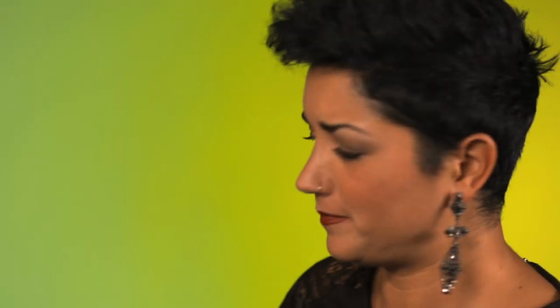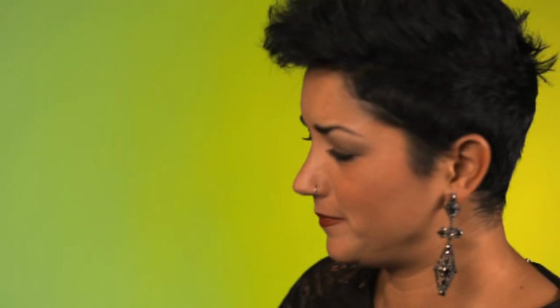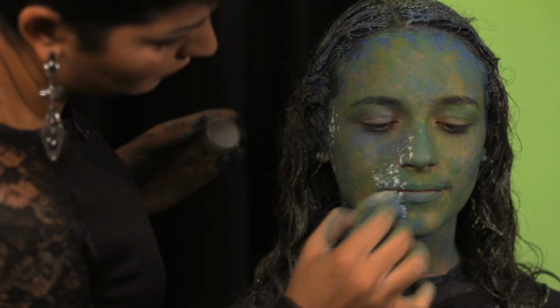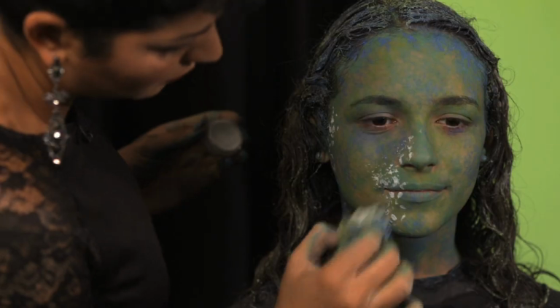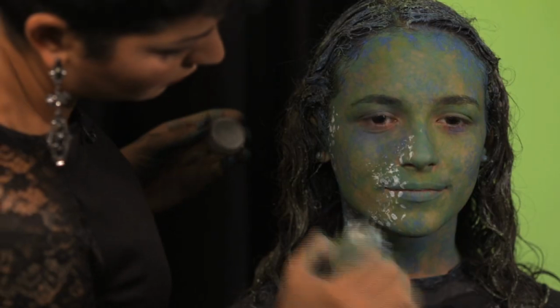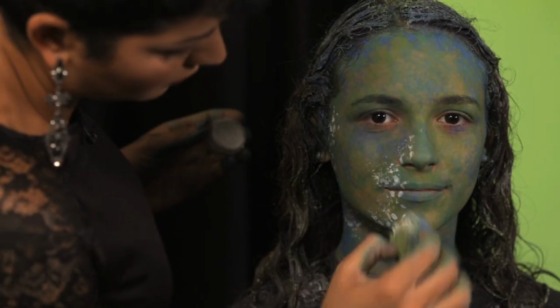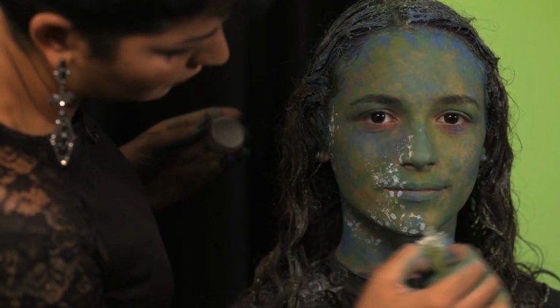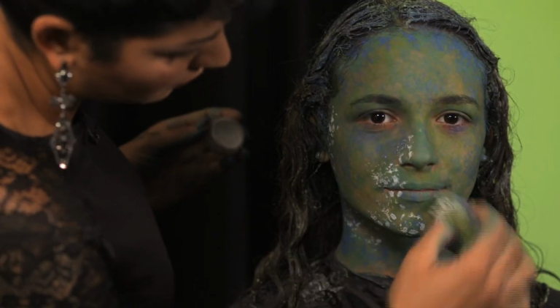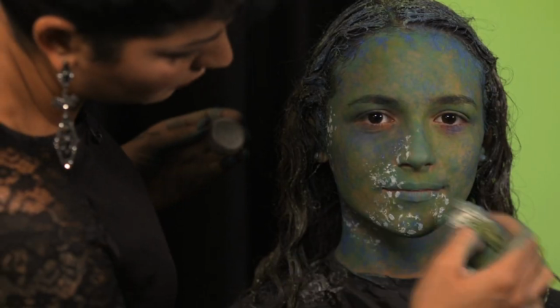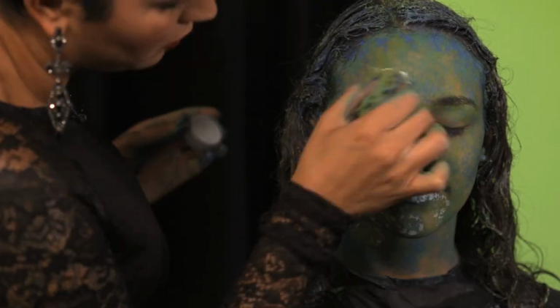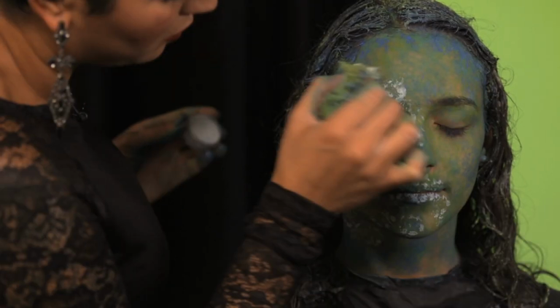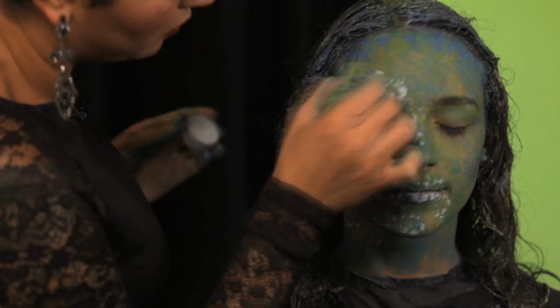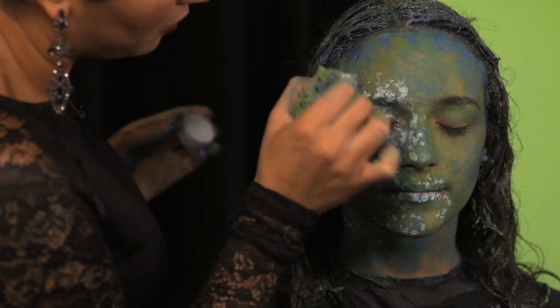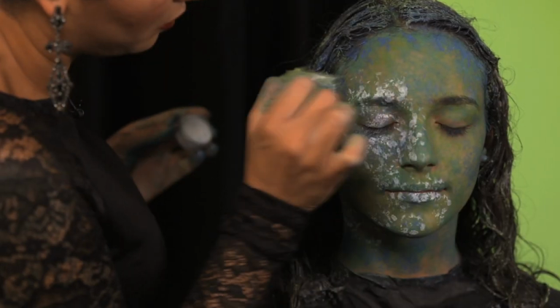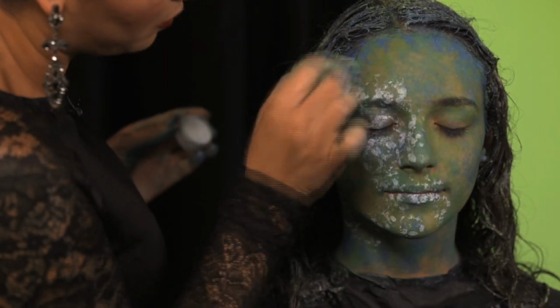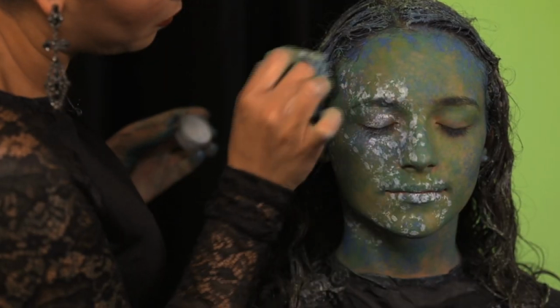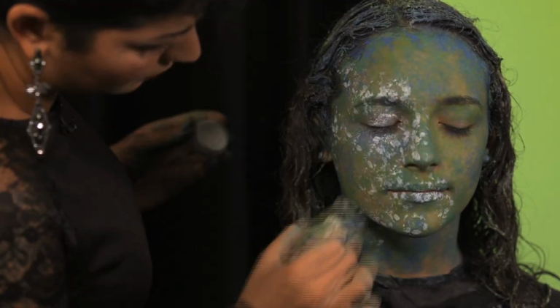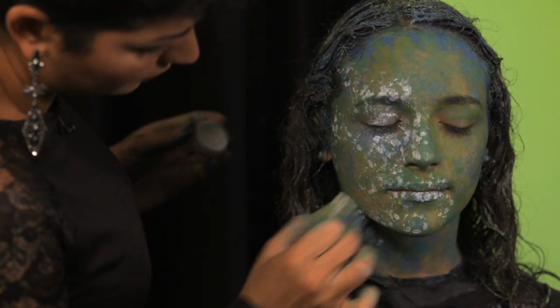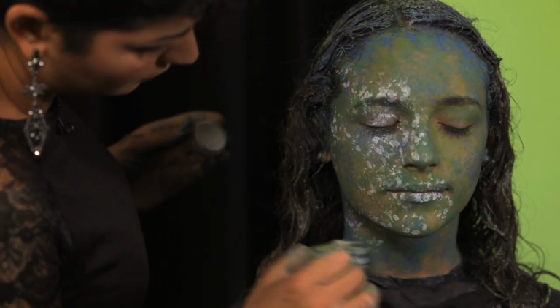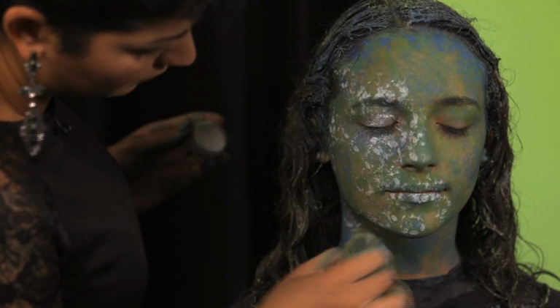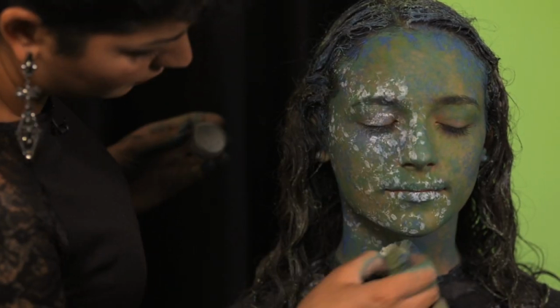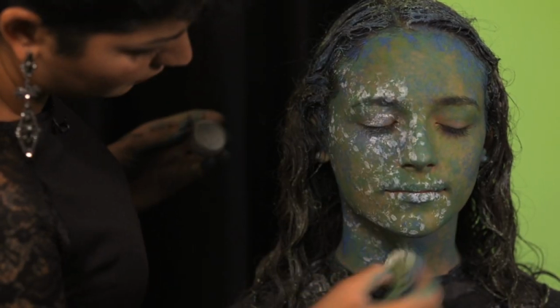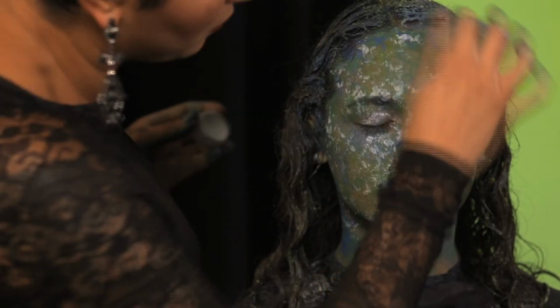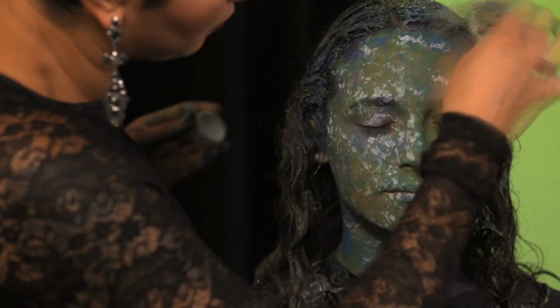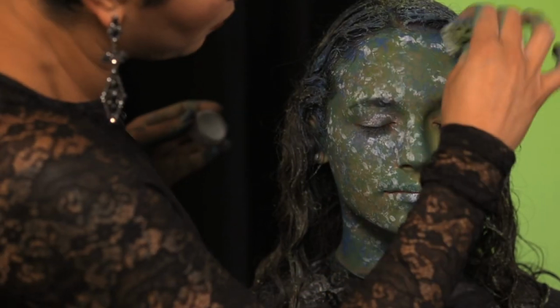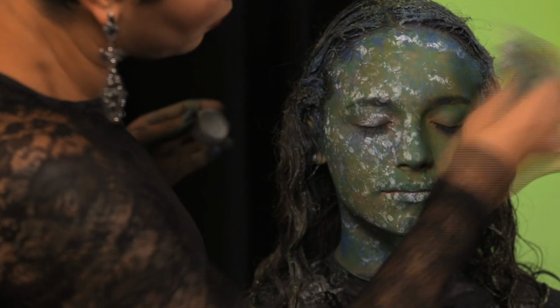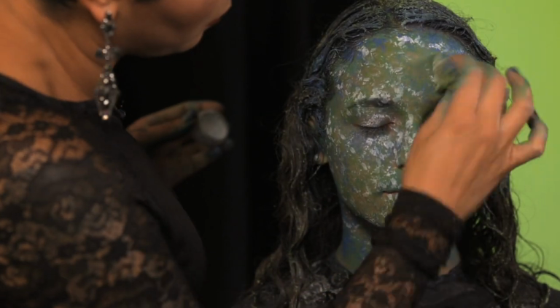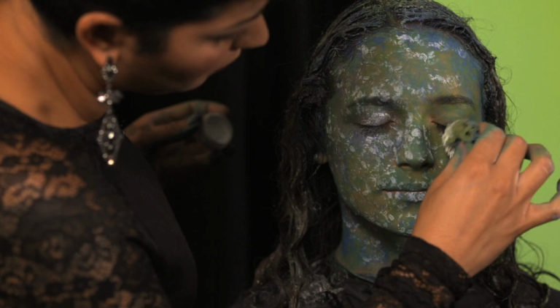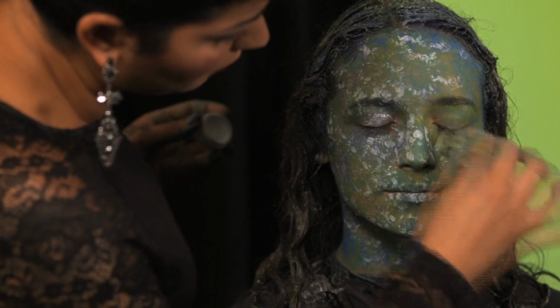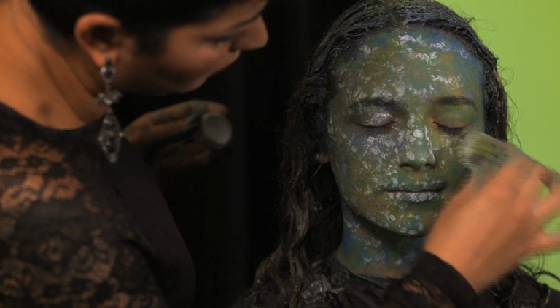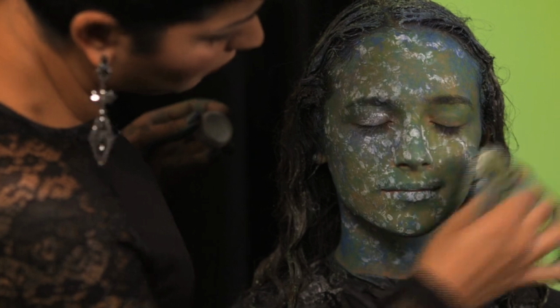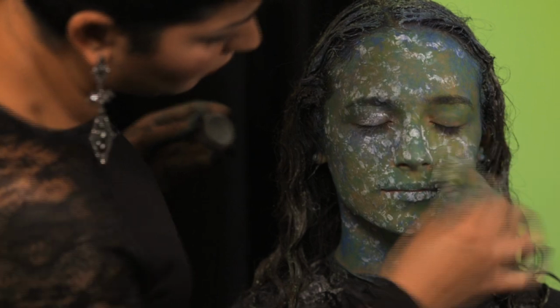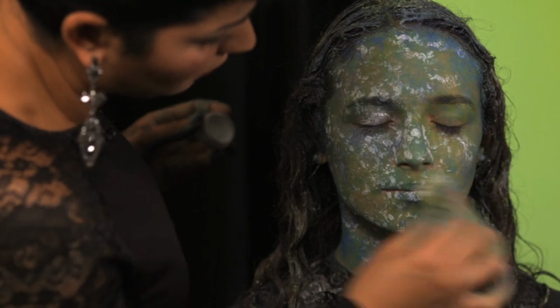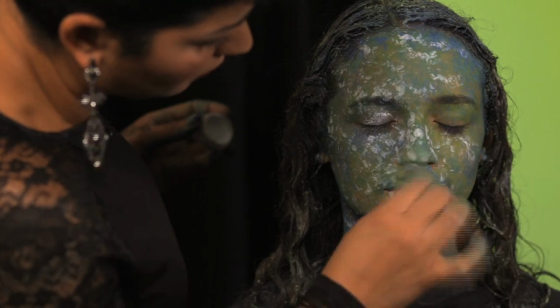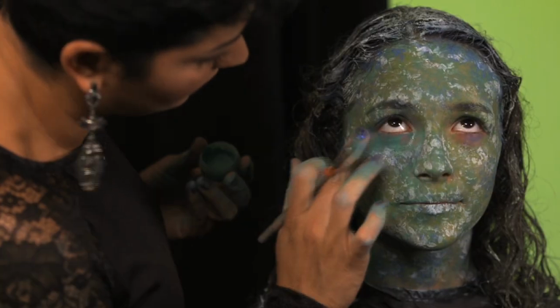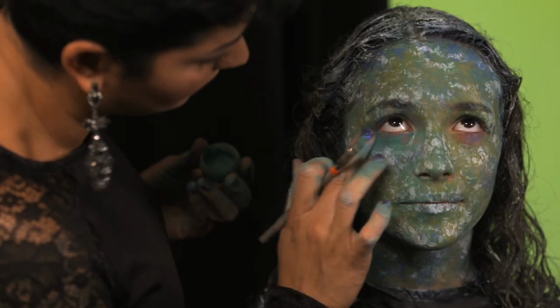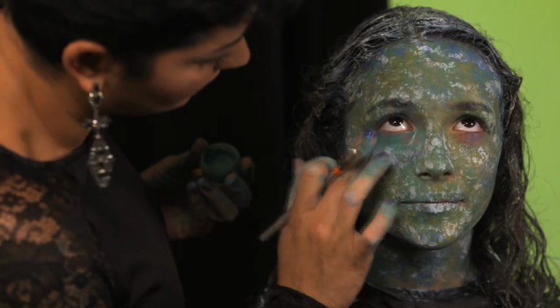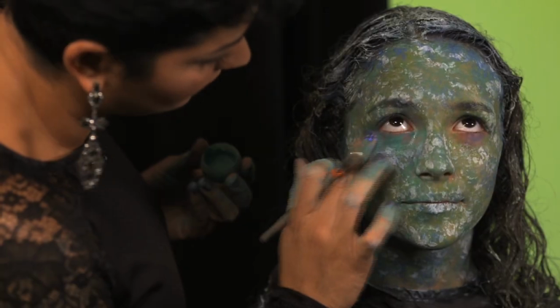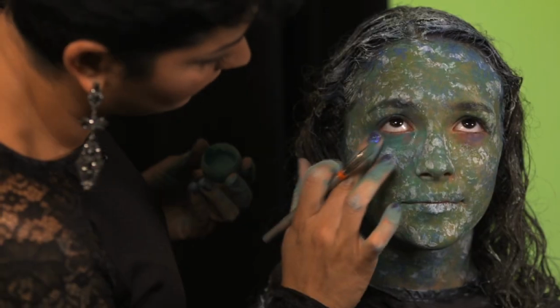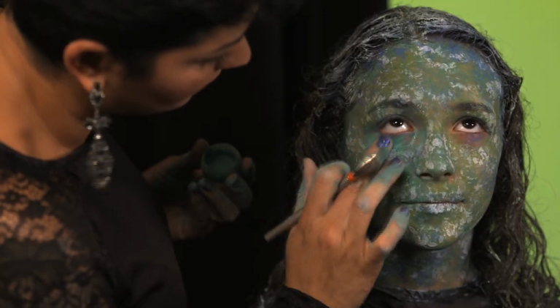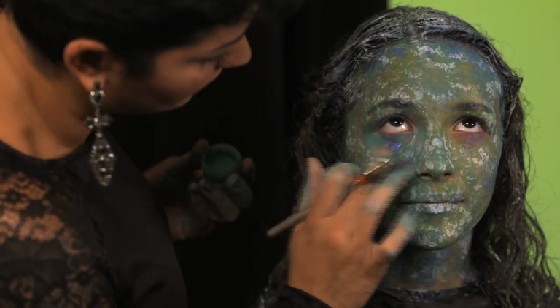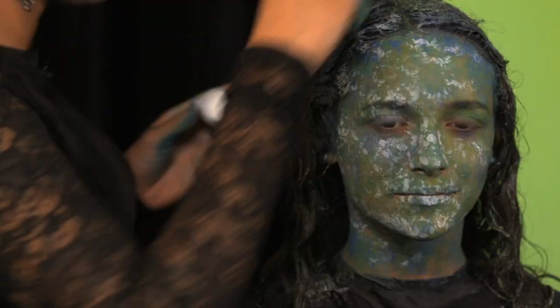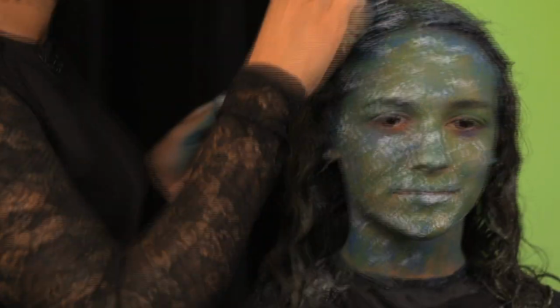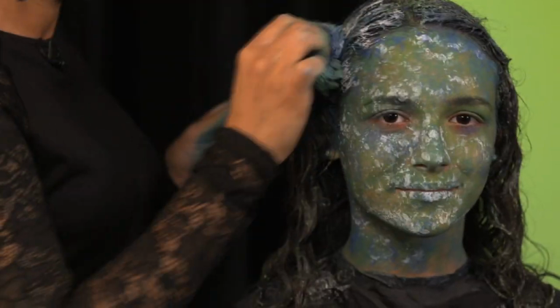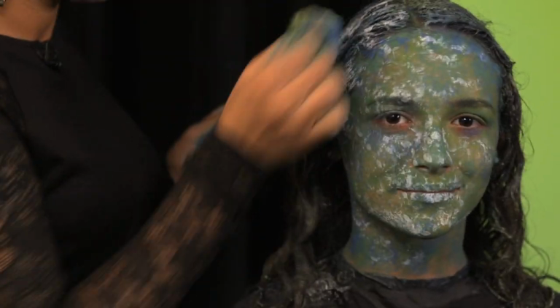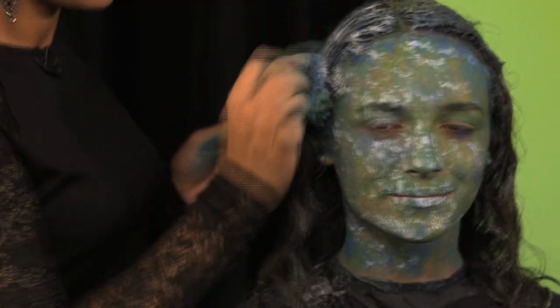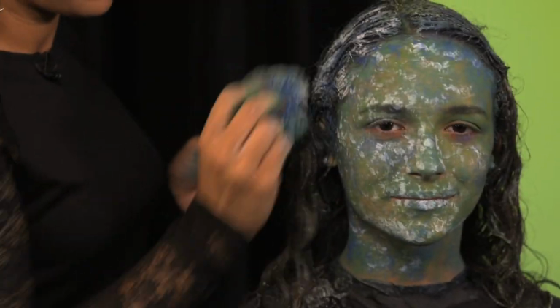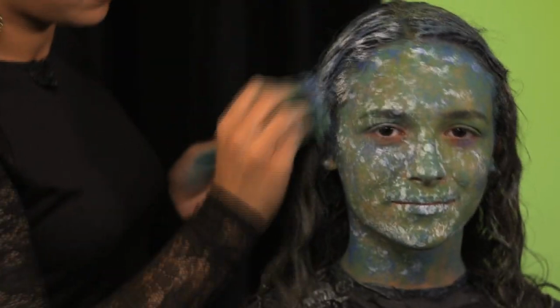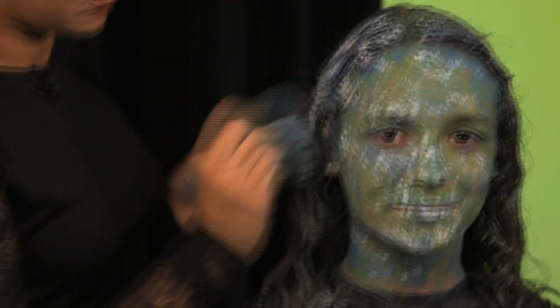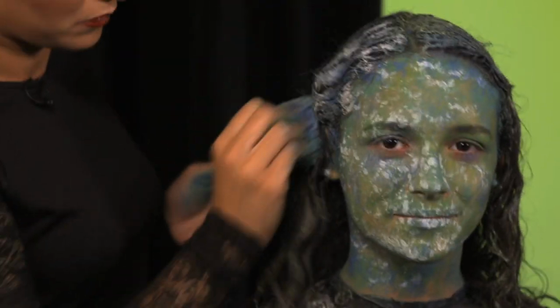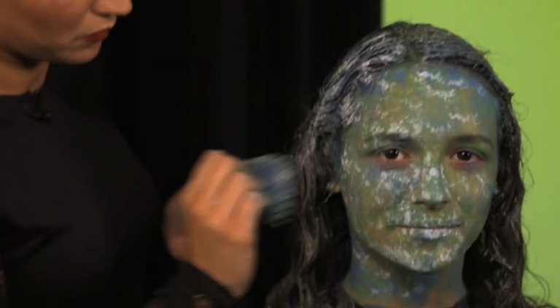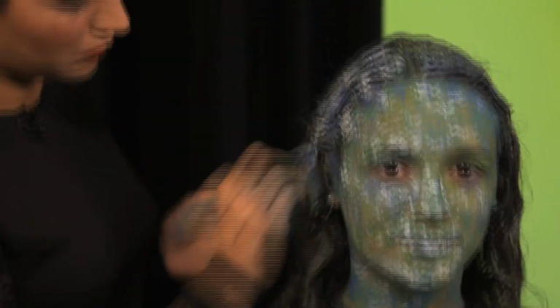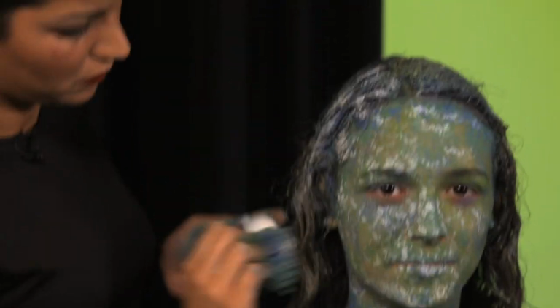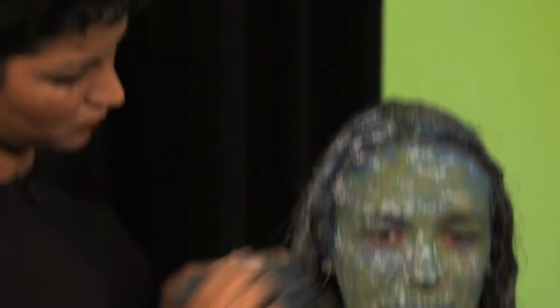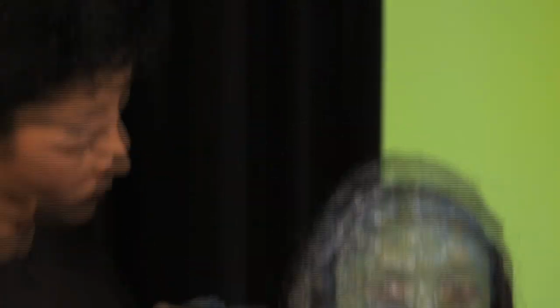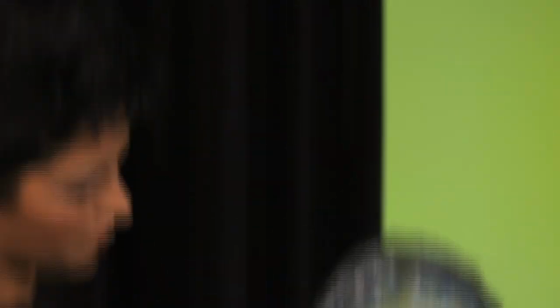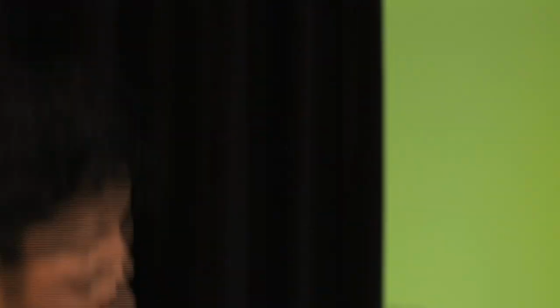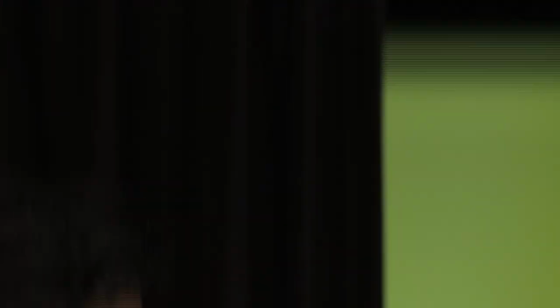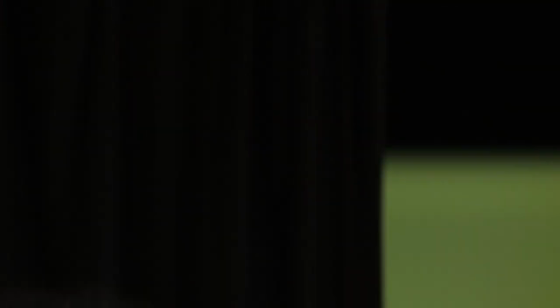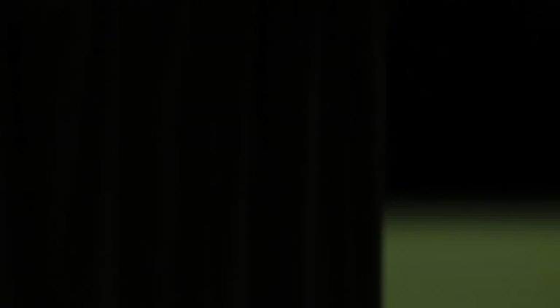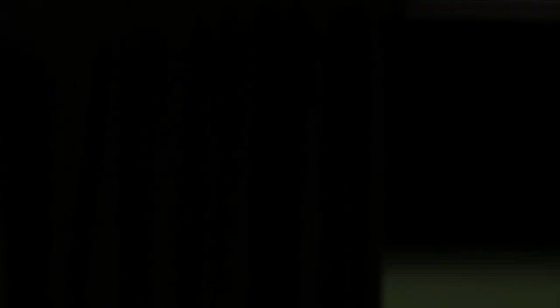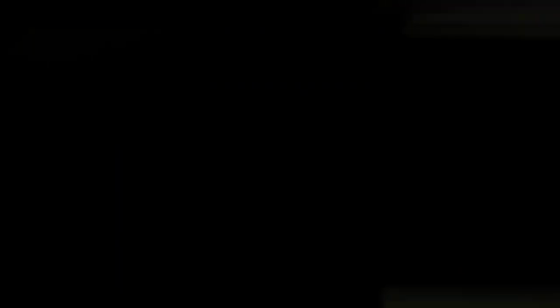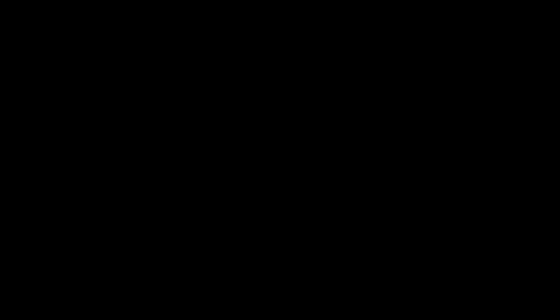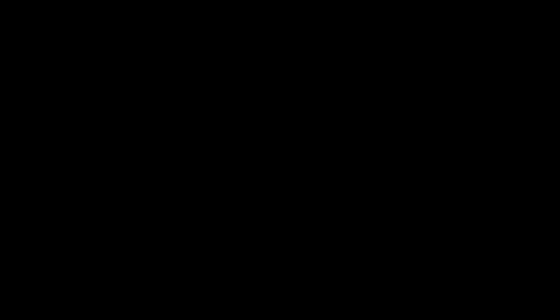And finally, finish up with white face paint or makeup, then blend. And there you have it, the living statue.